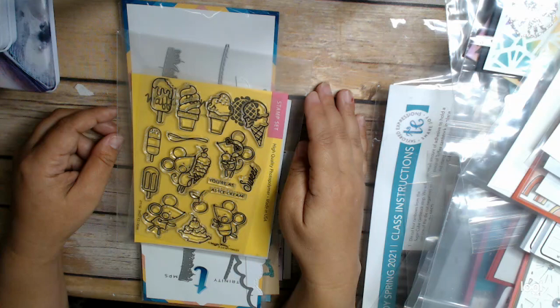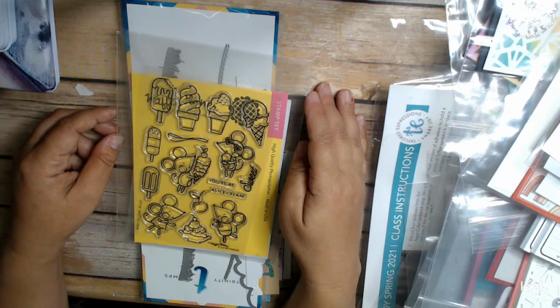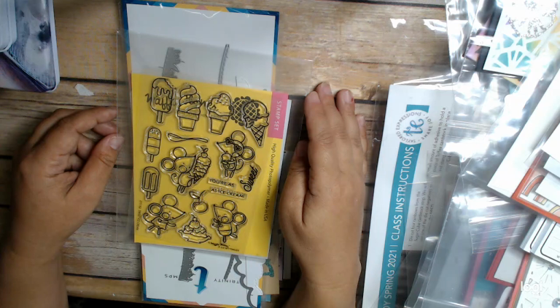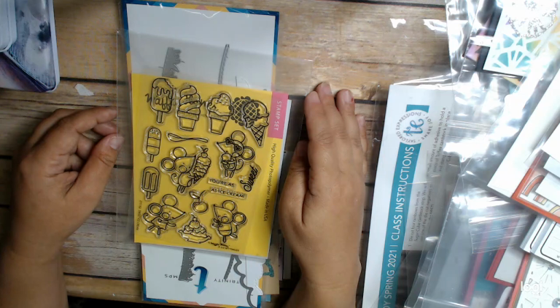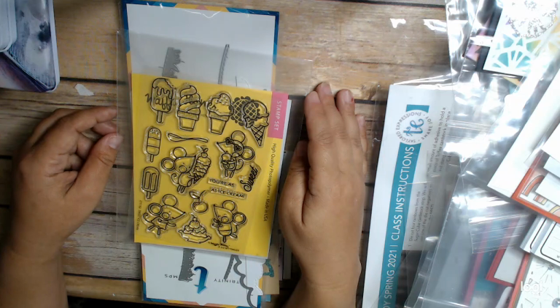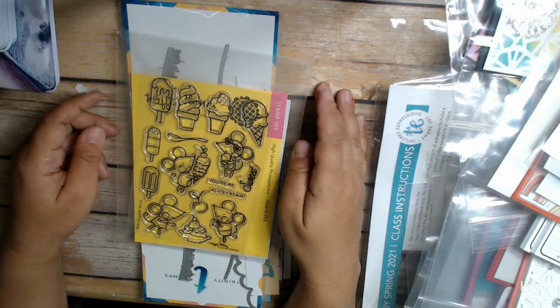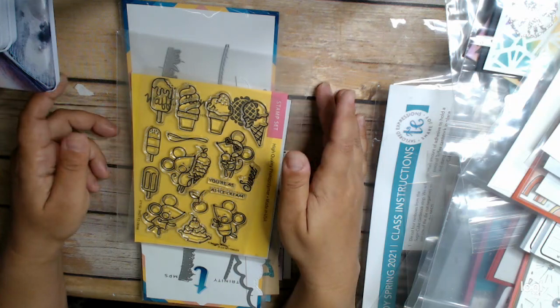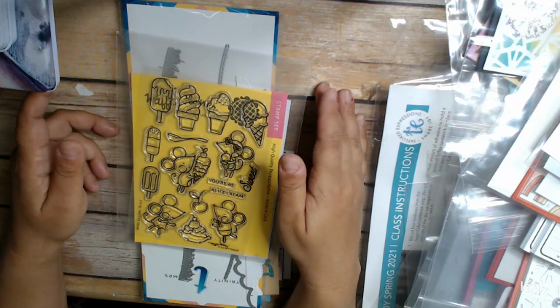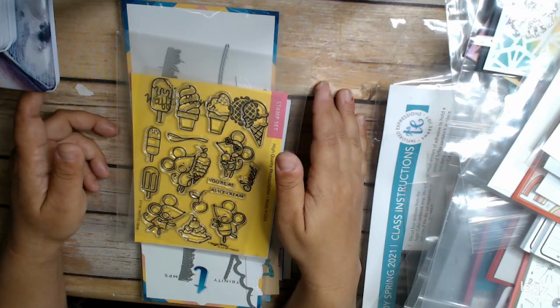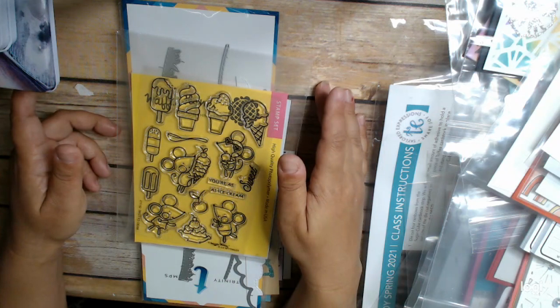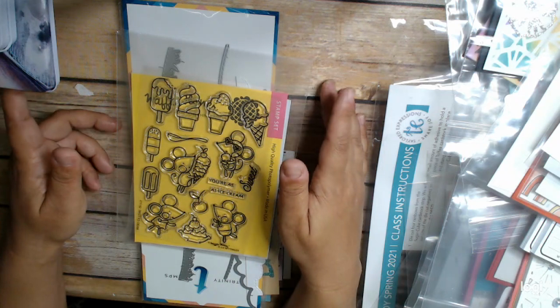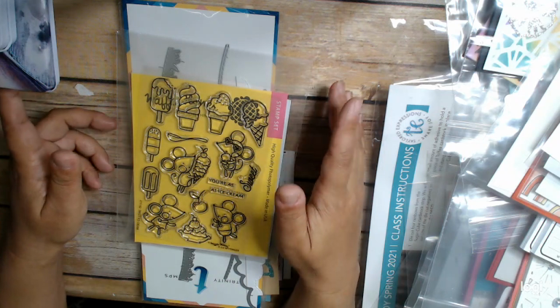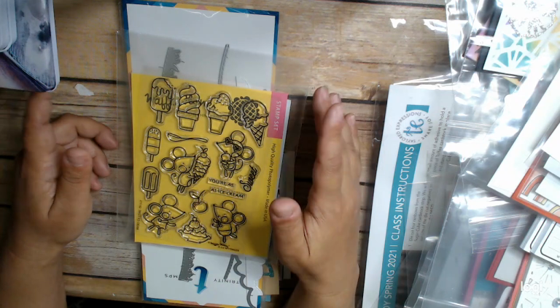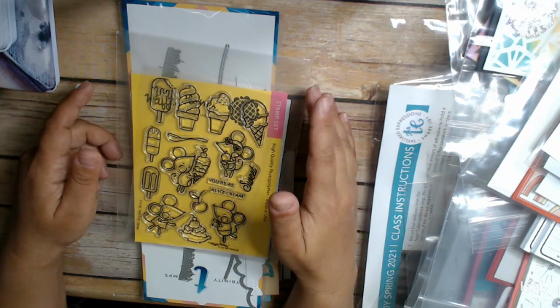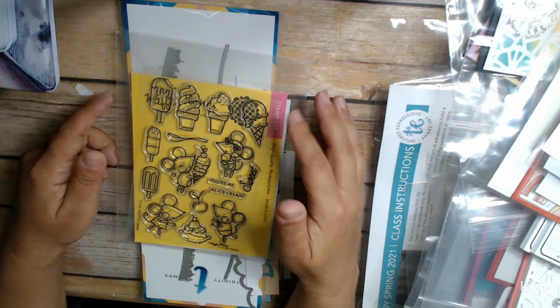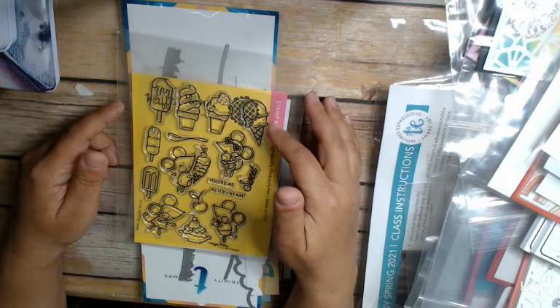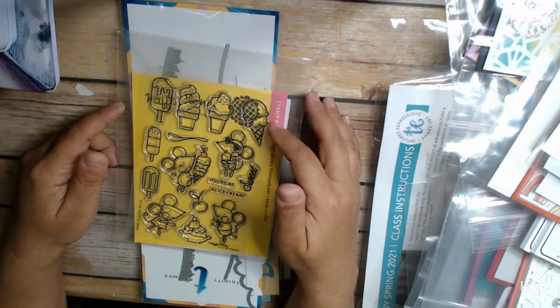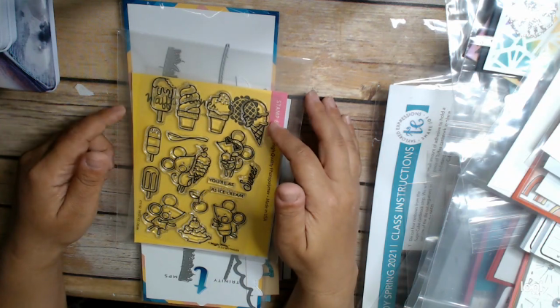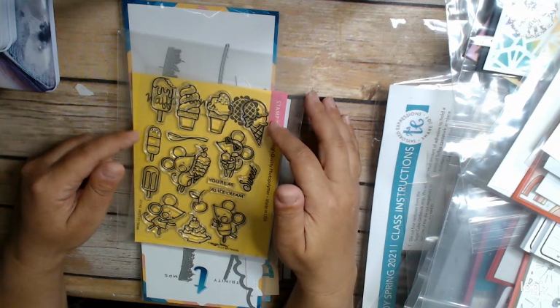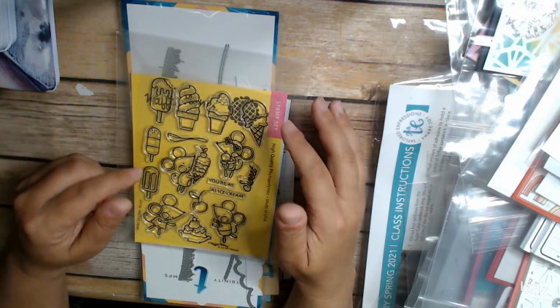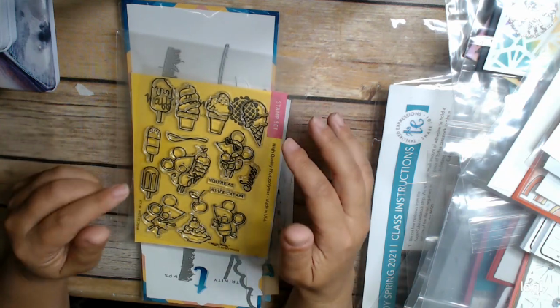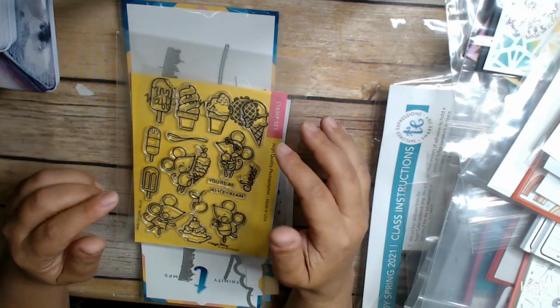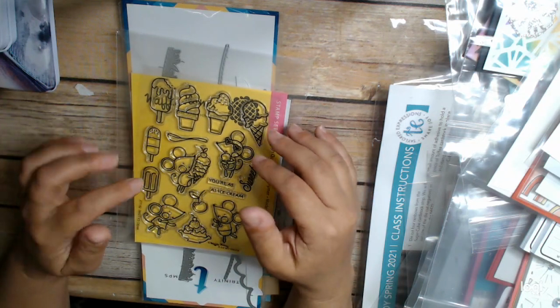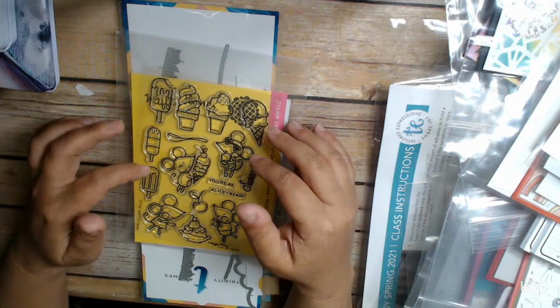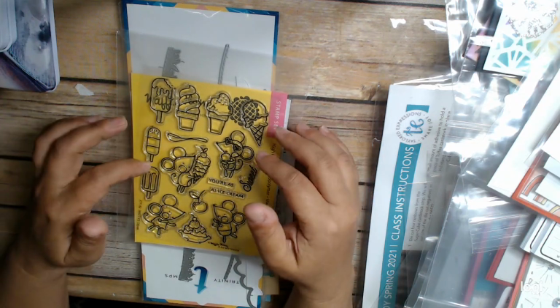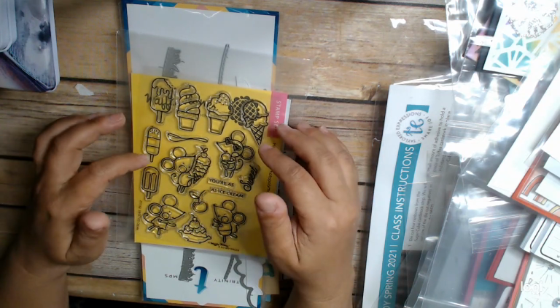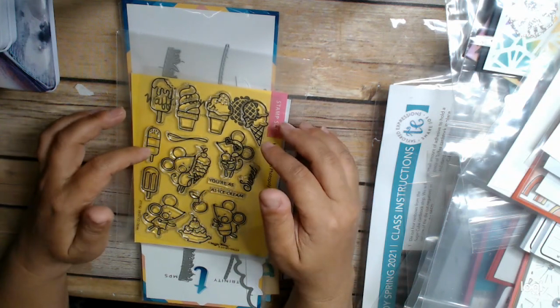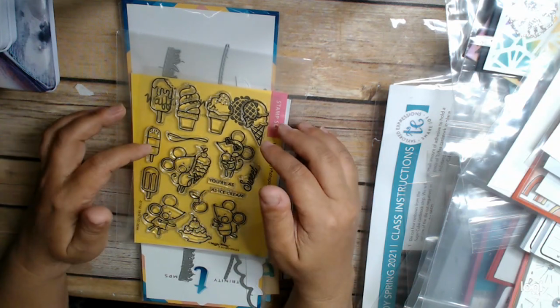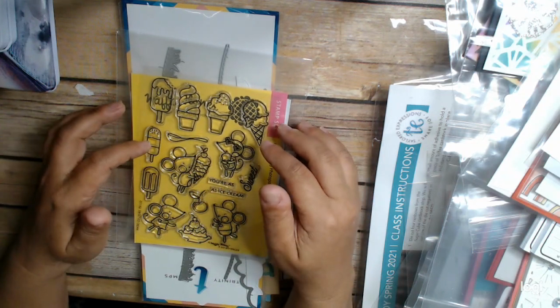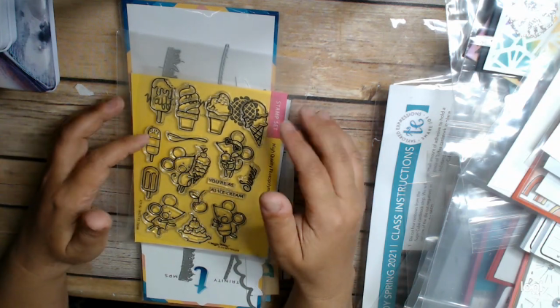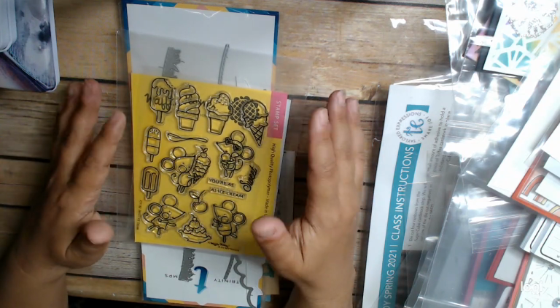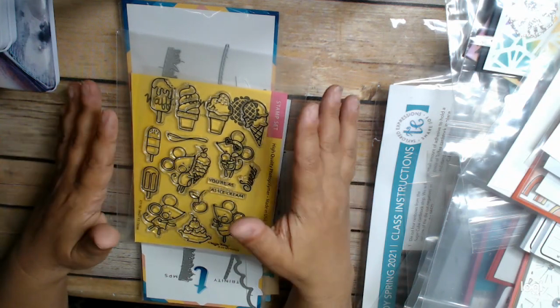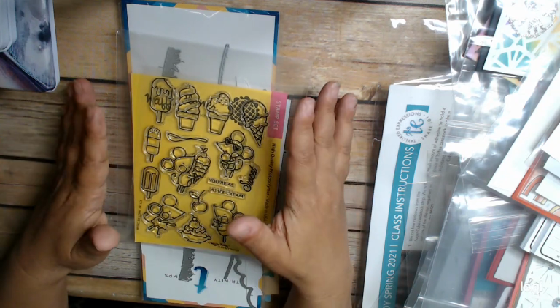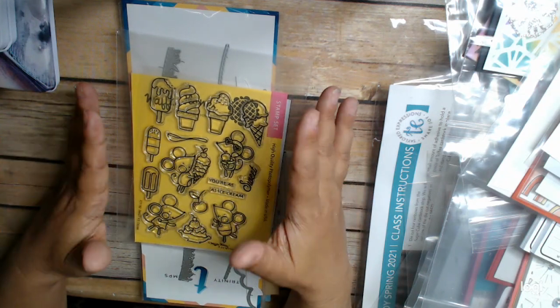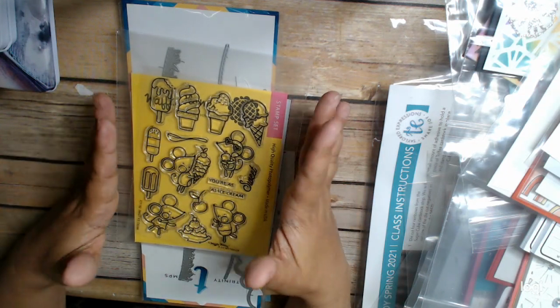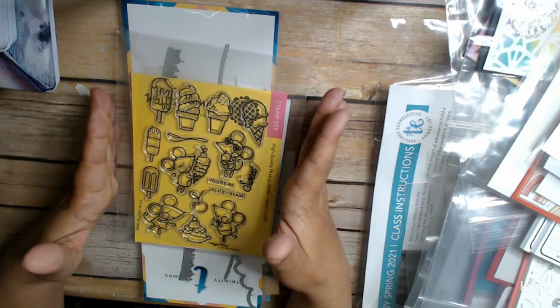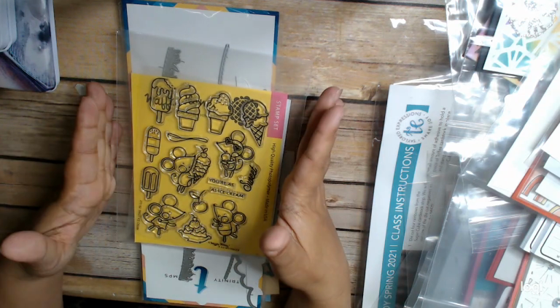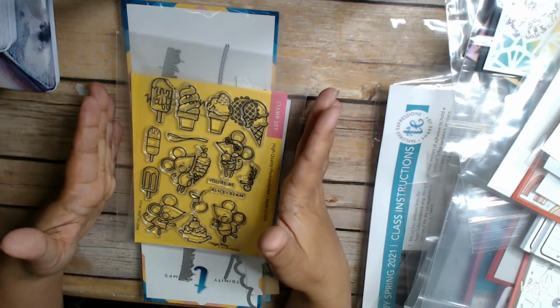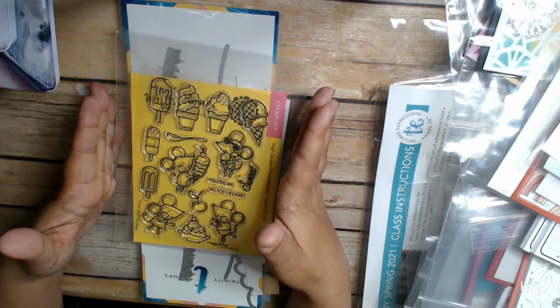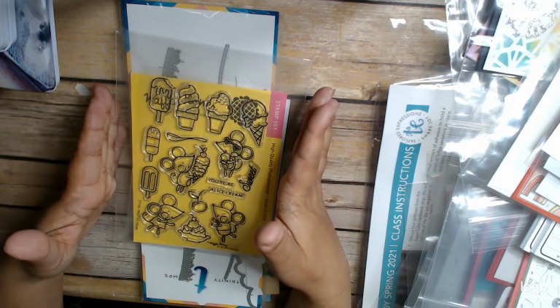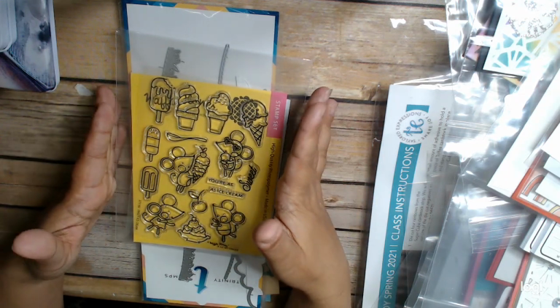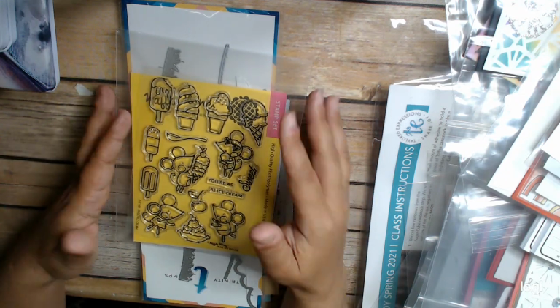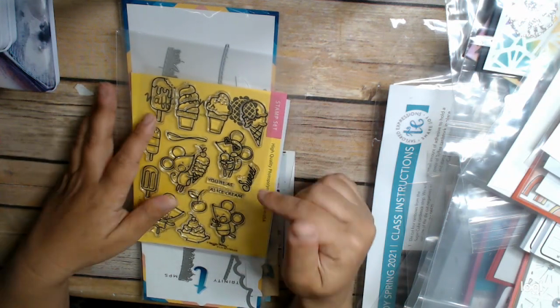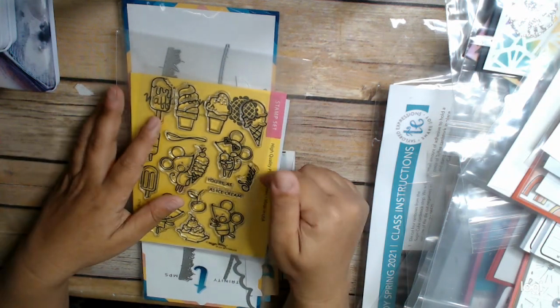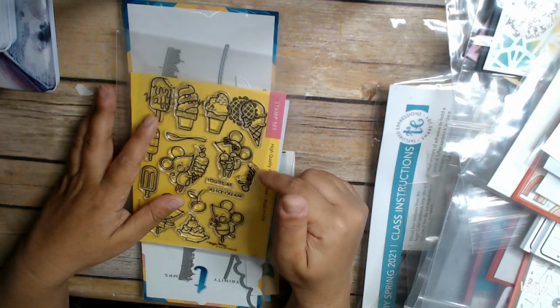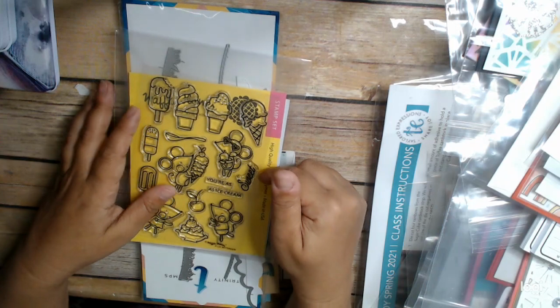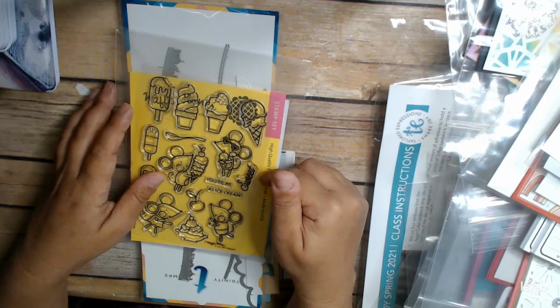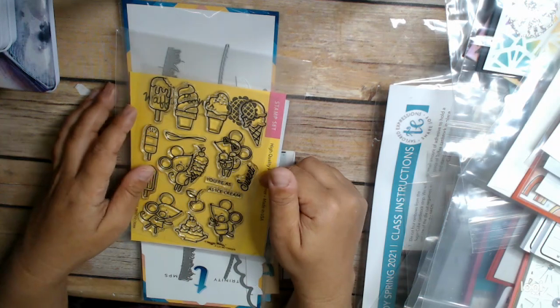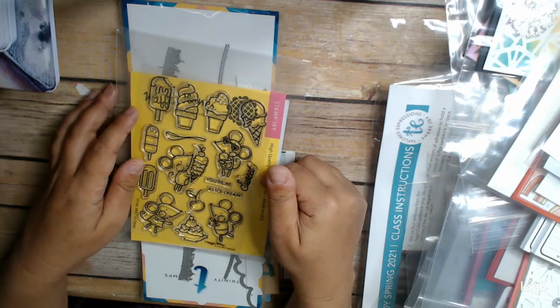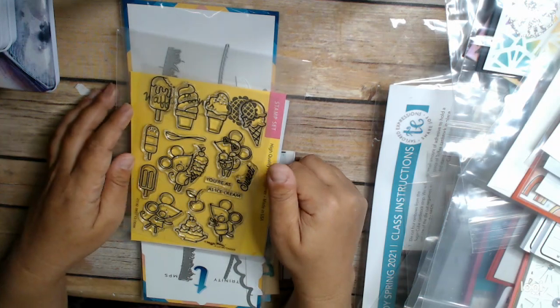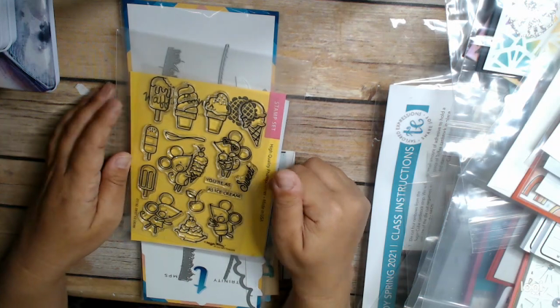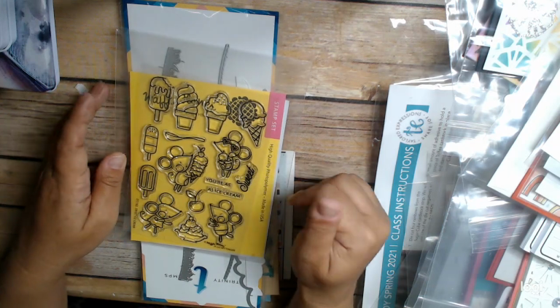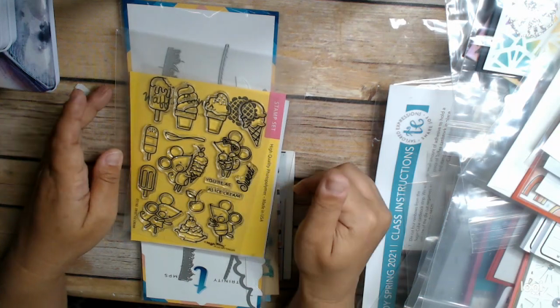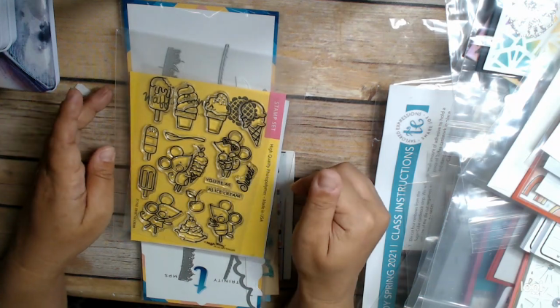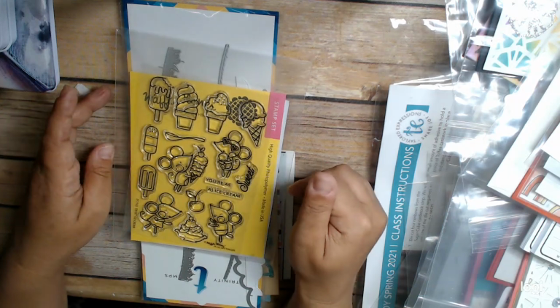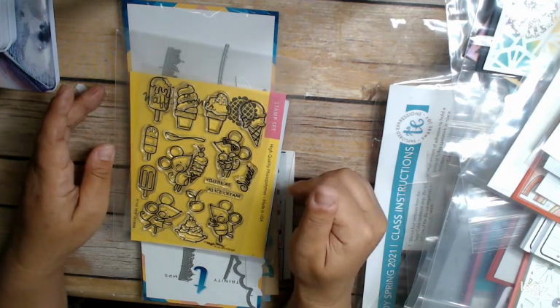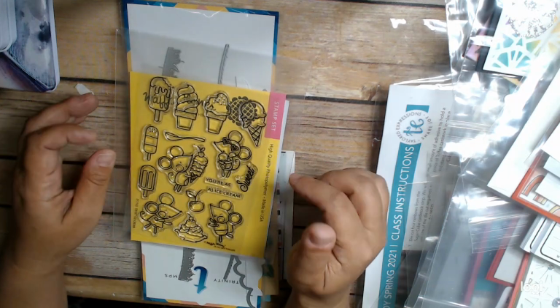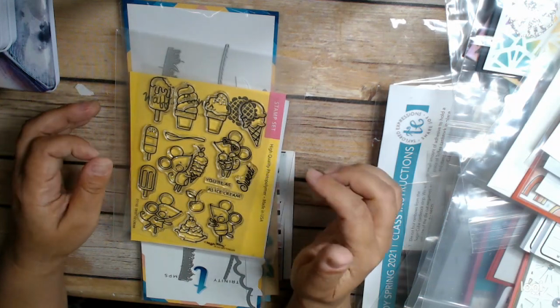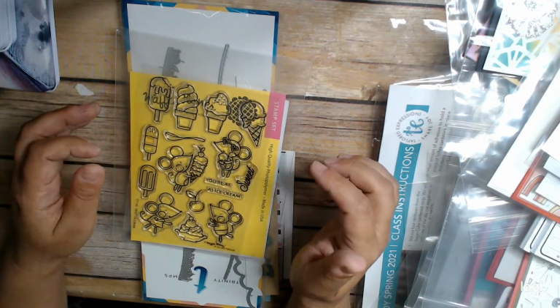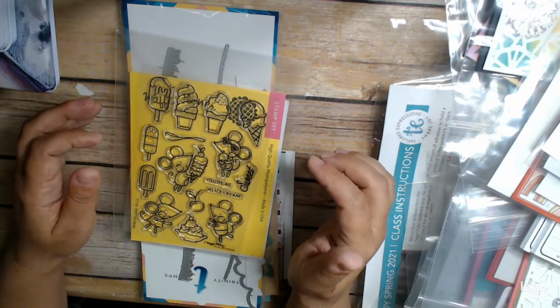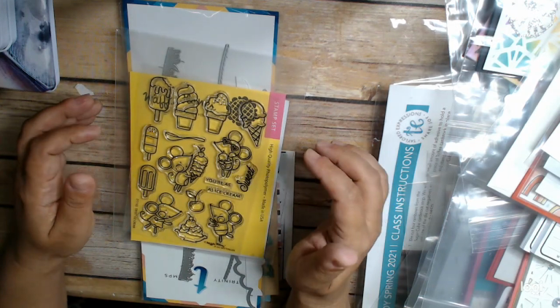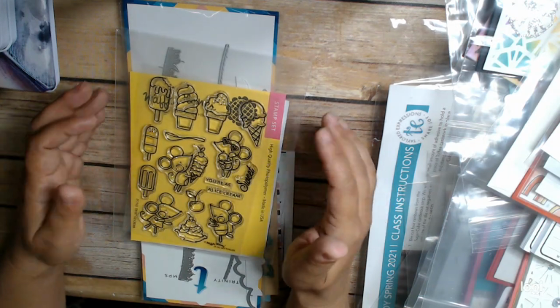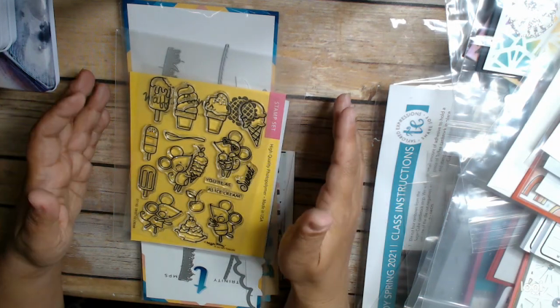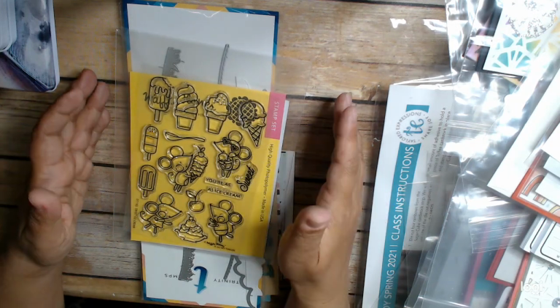Hi everyone, this is Stay Ukraine at the Heart, and I'm back with some projects using the Waffle Flower Sweet Ice Cream Stamp Set.